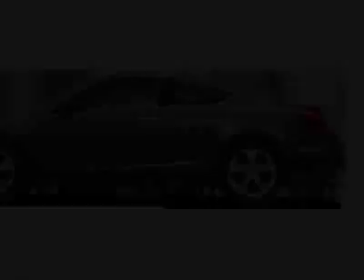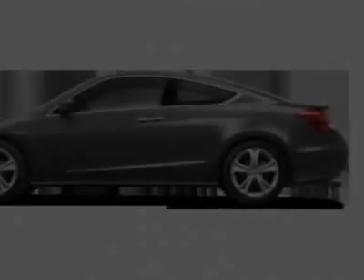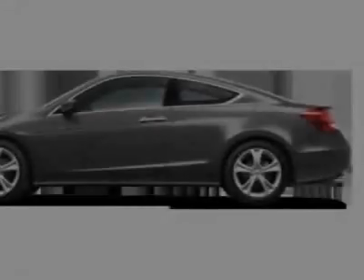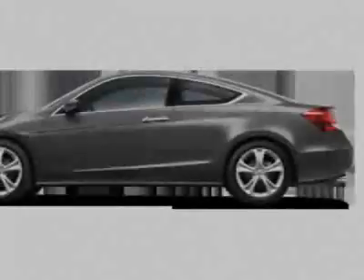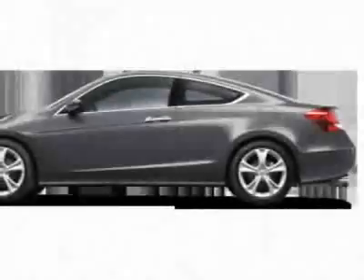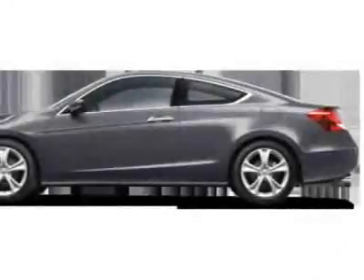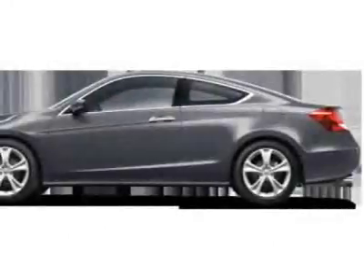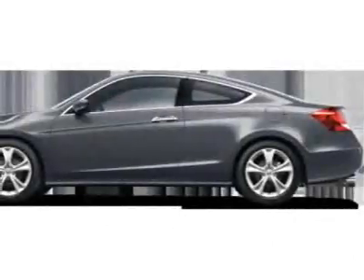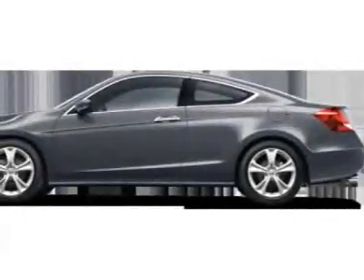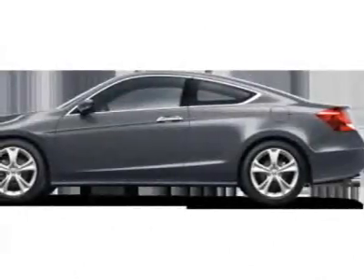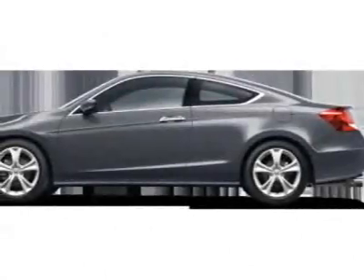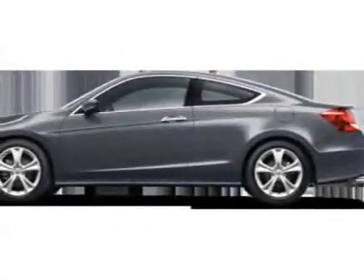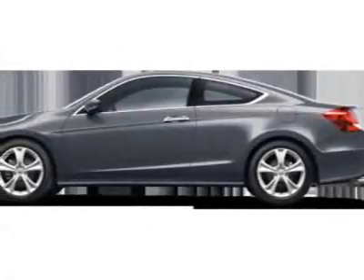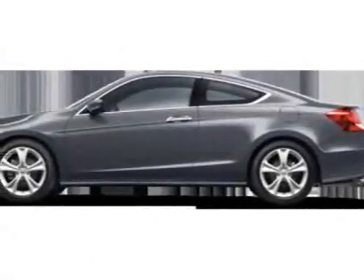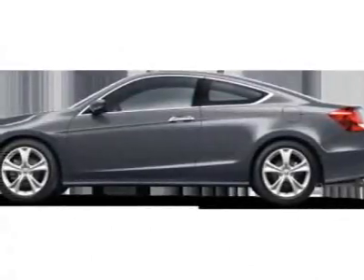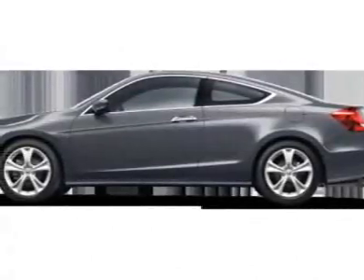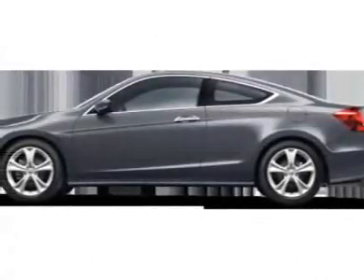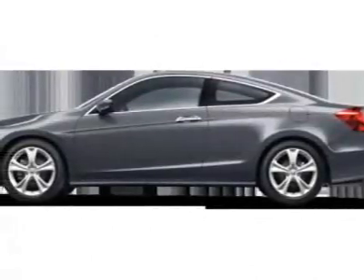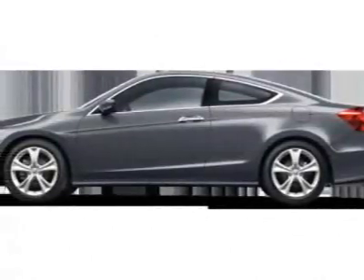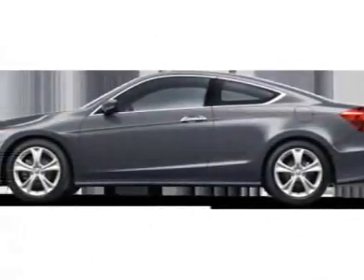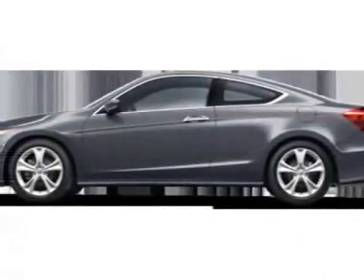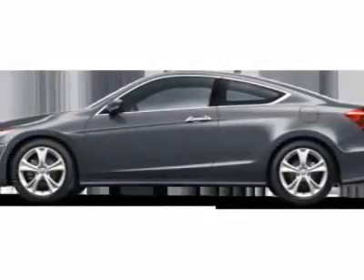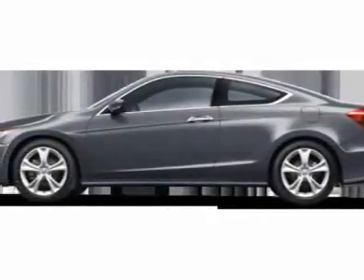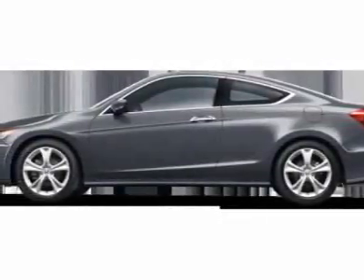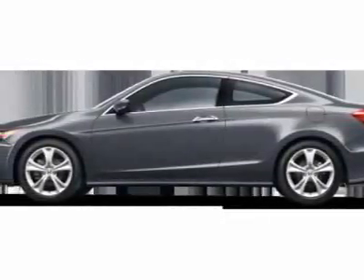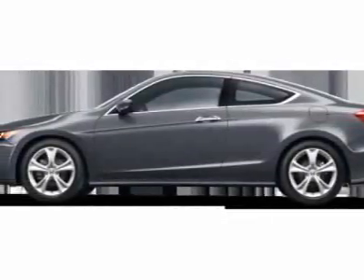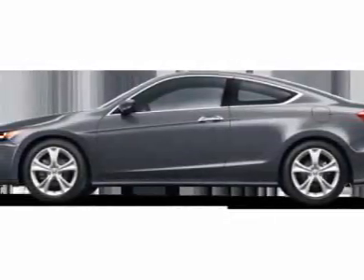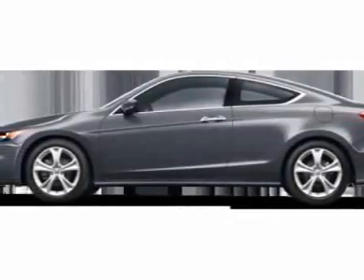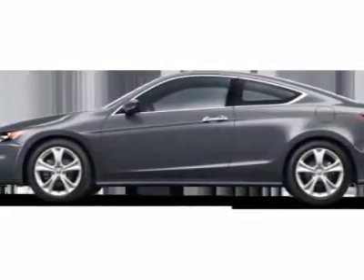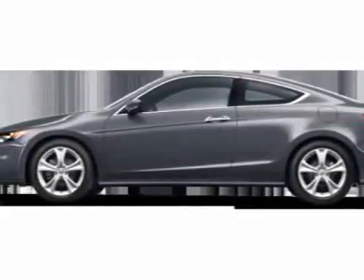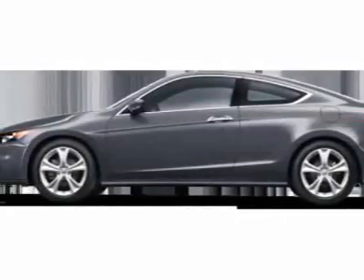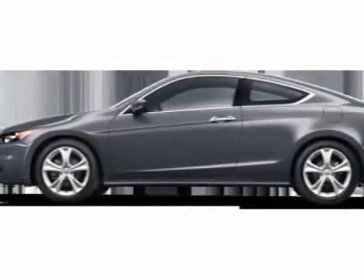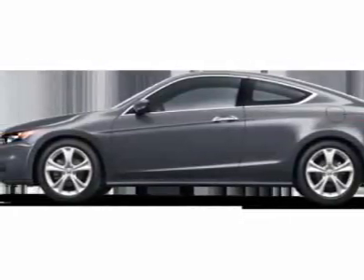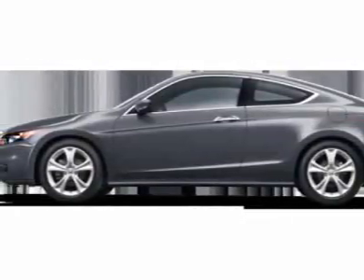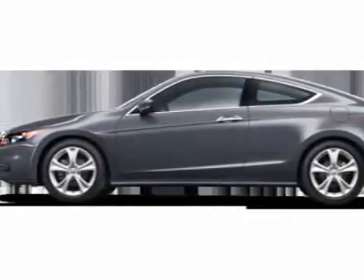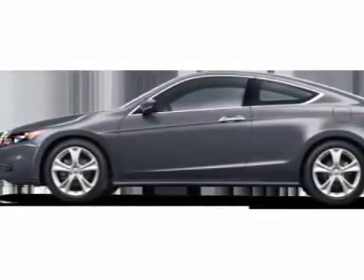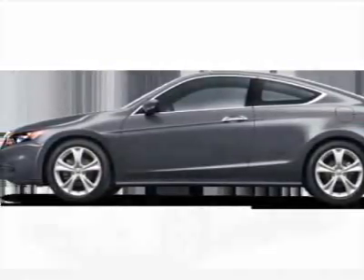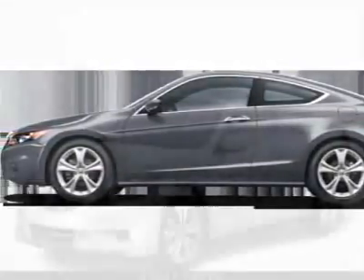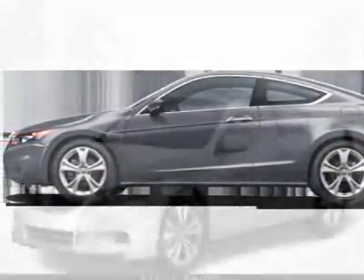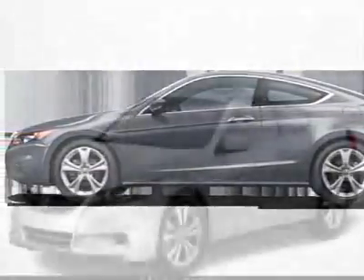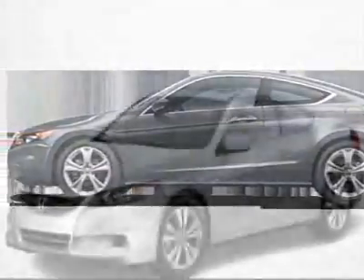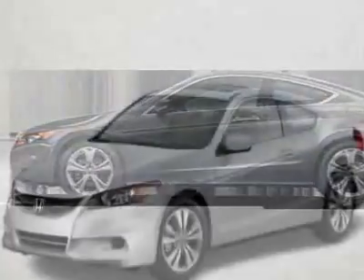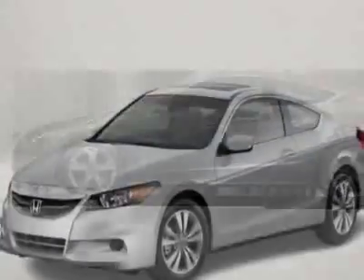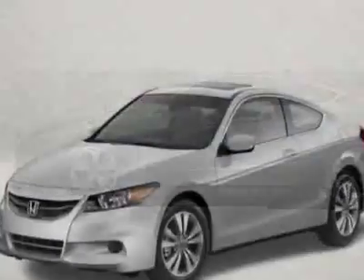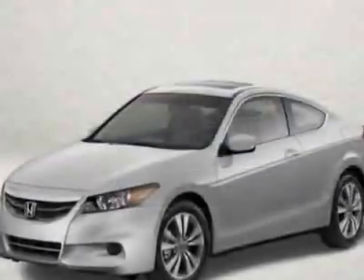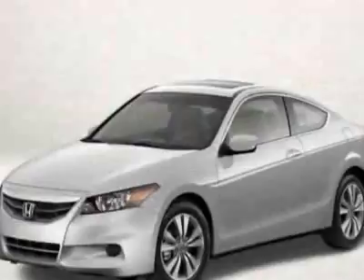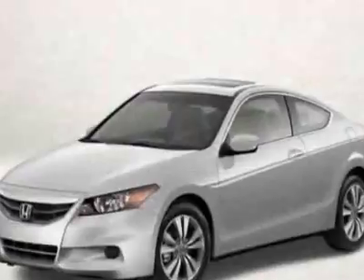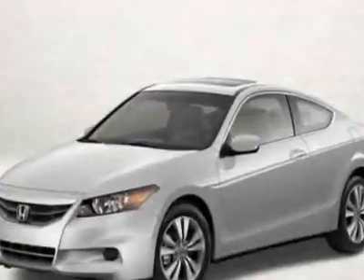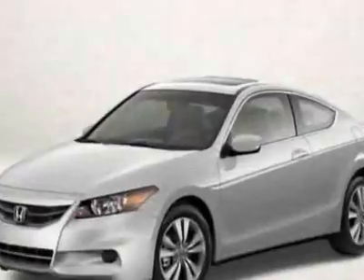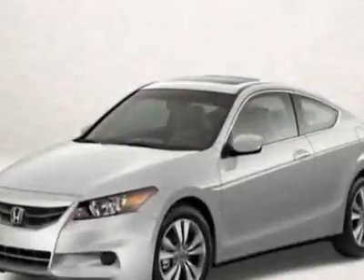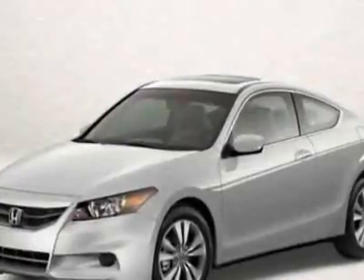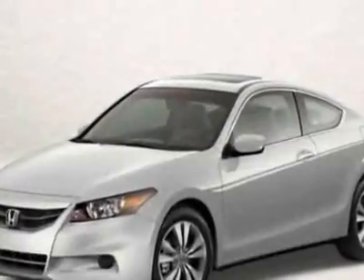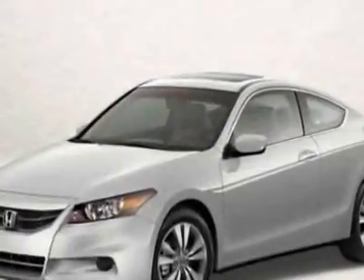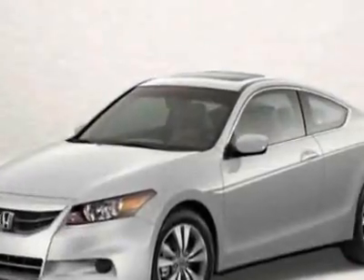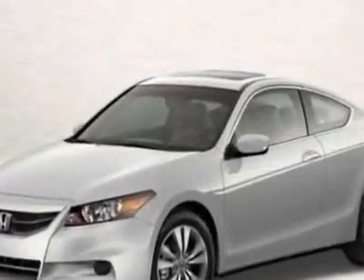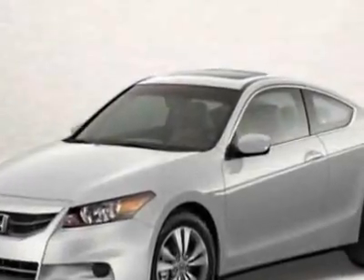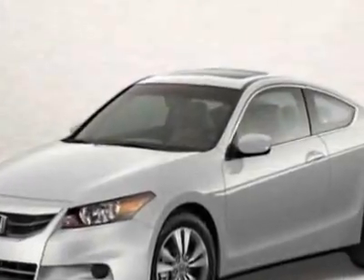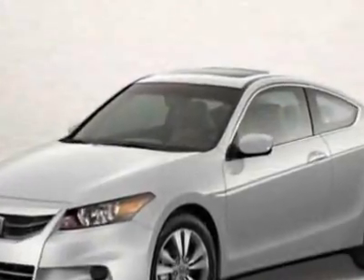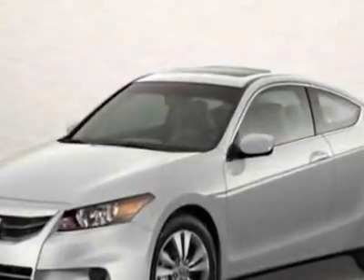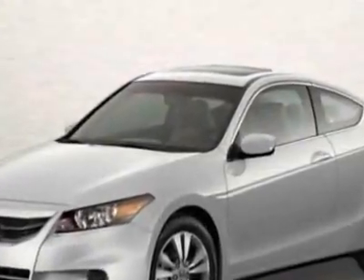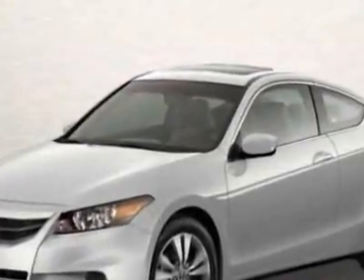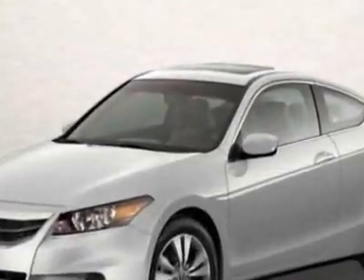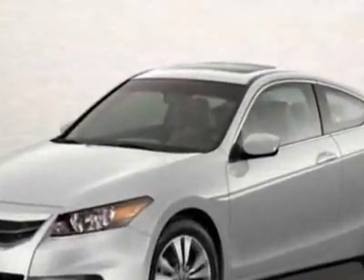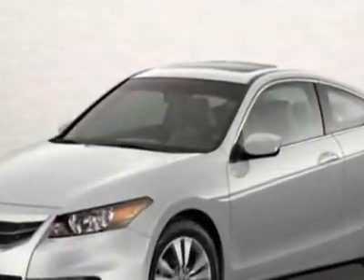Take a look at this new 2011 Honda Accord. For your protection, this vehicle has a full factory warranty.